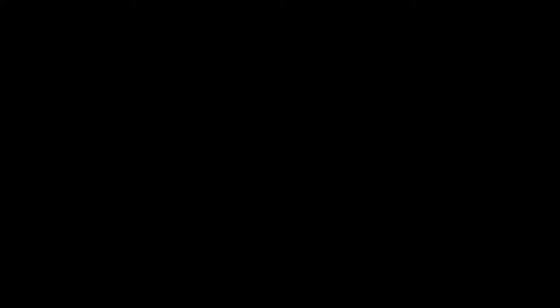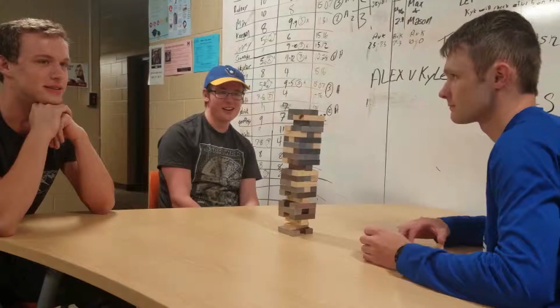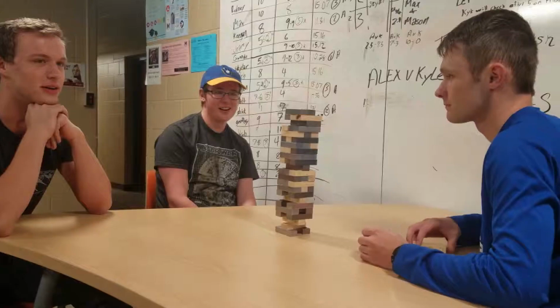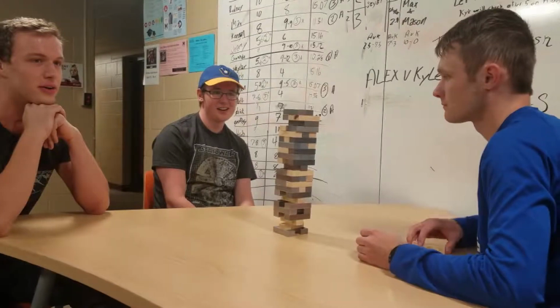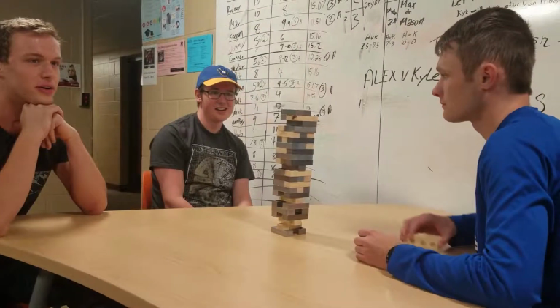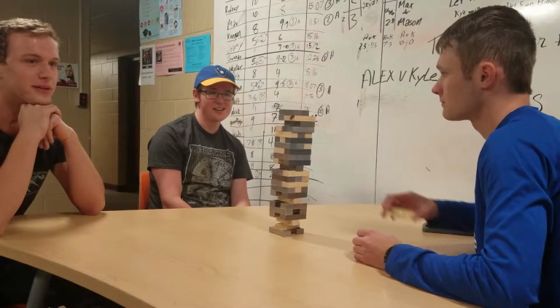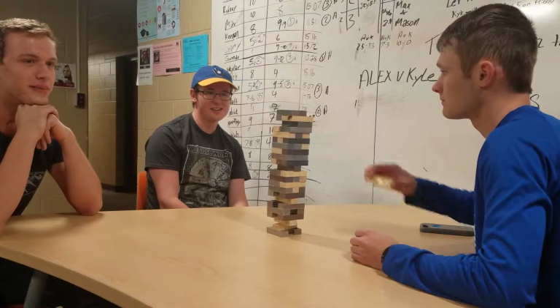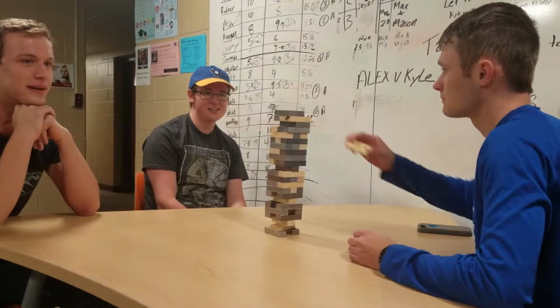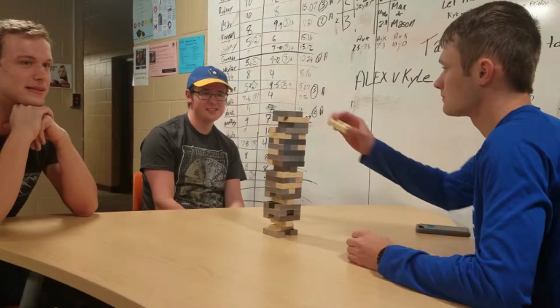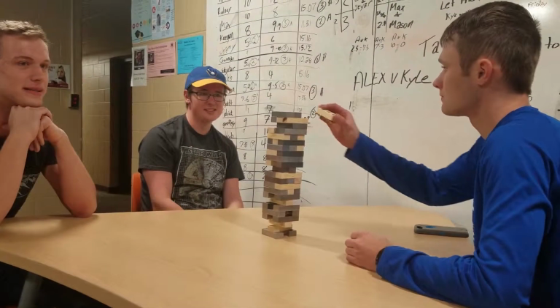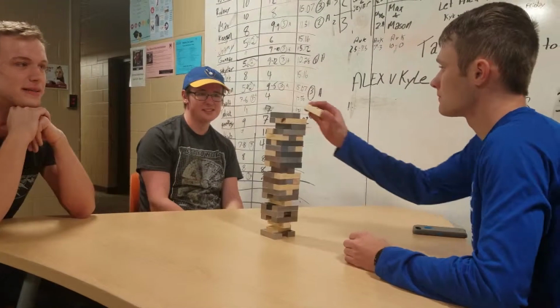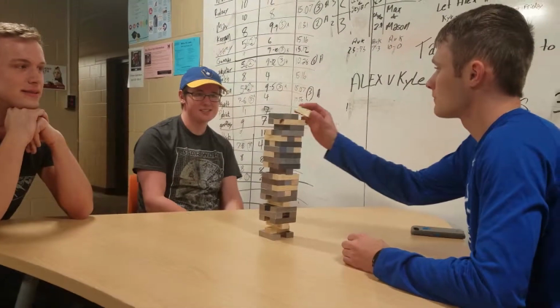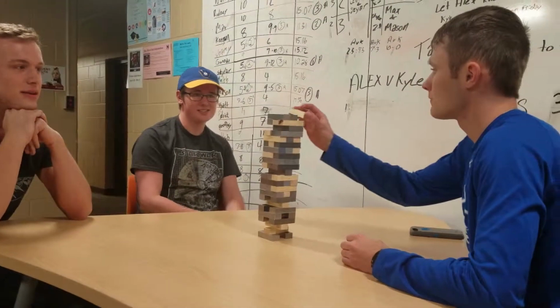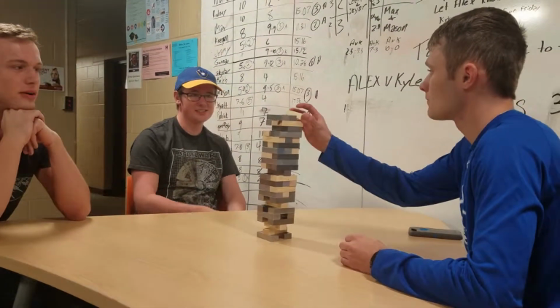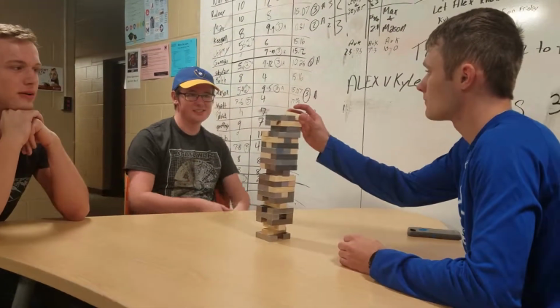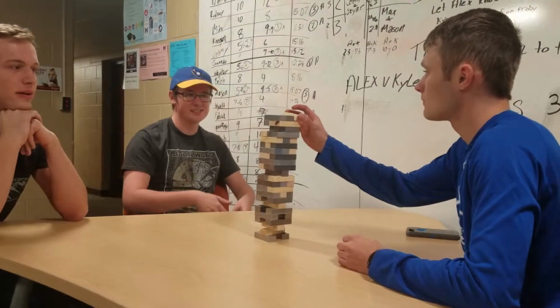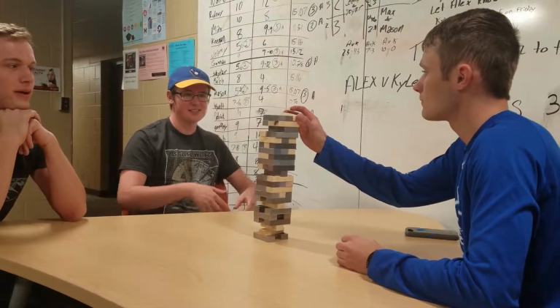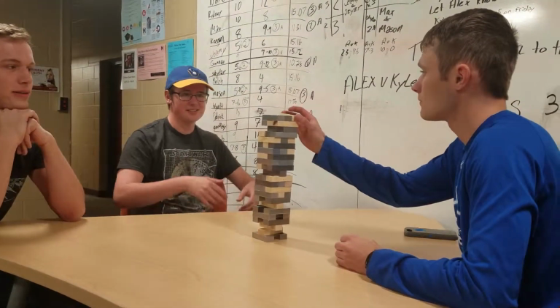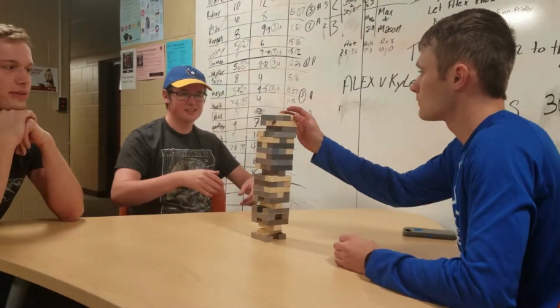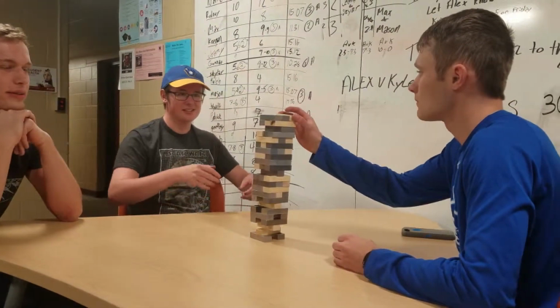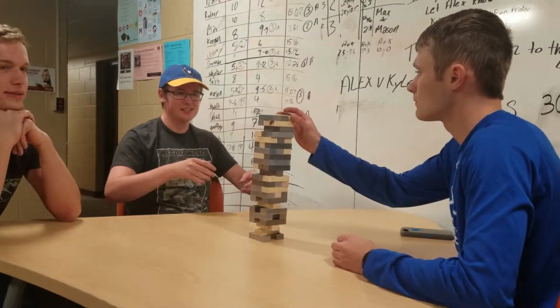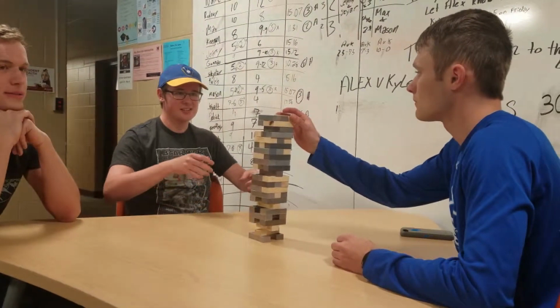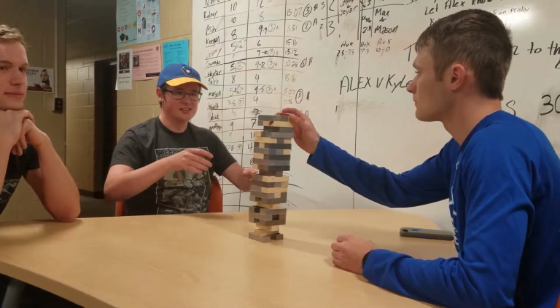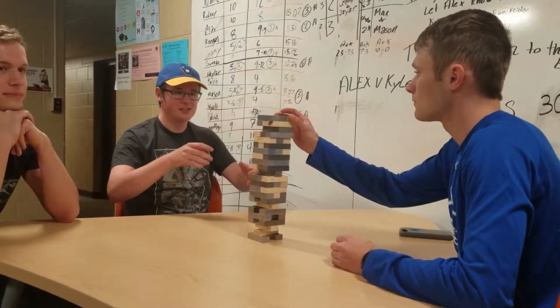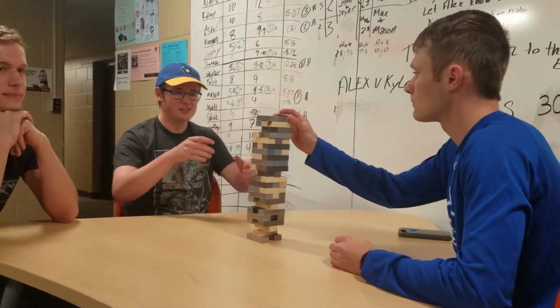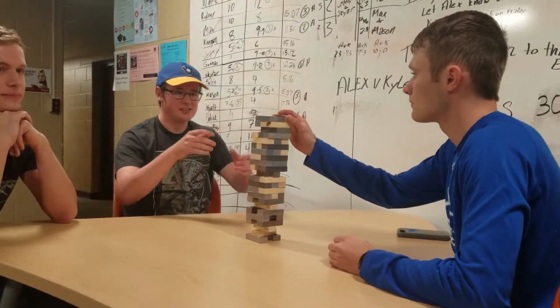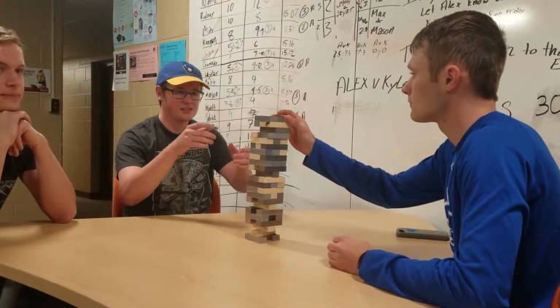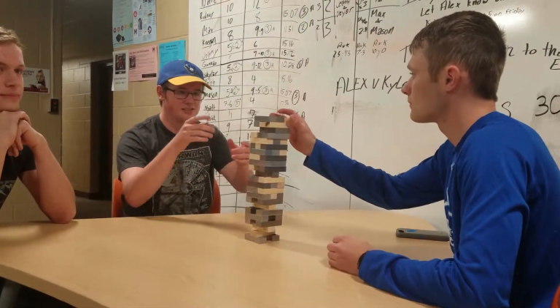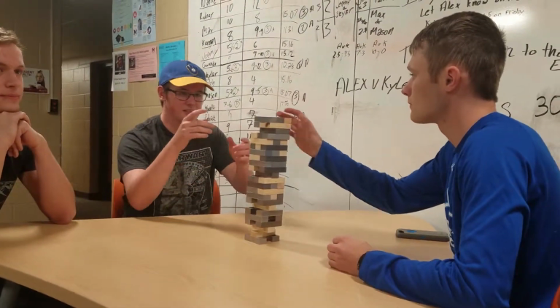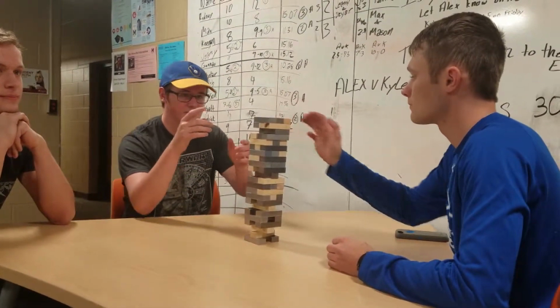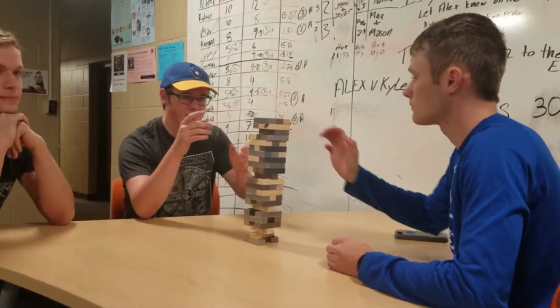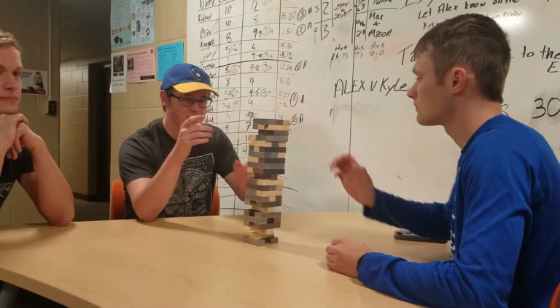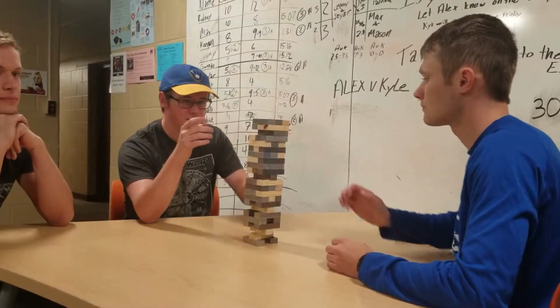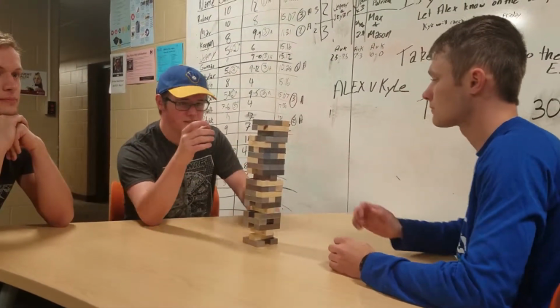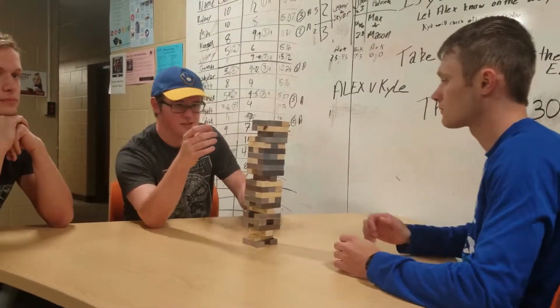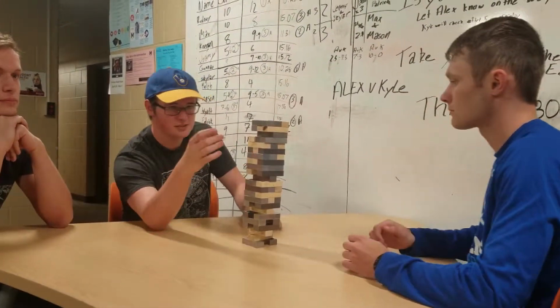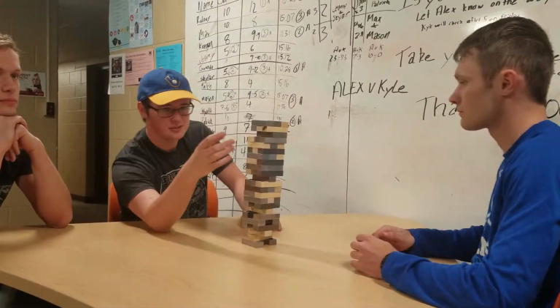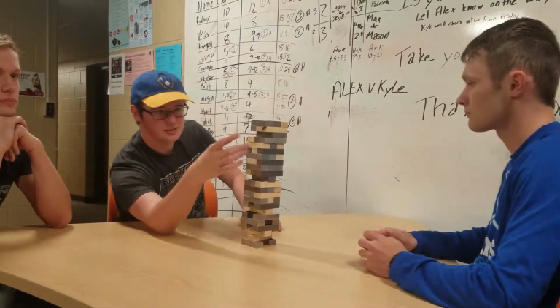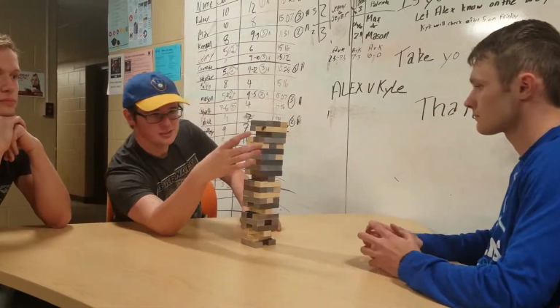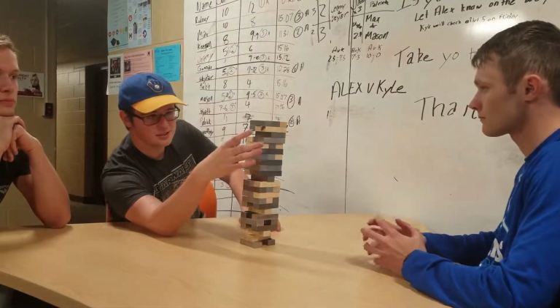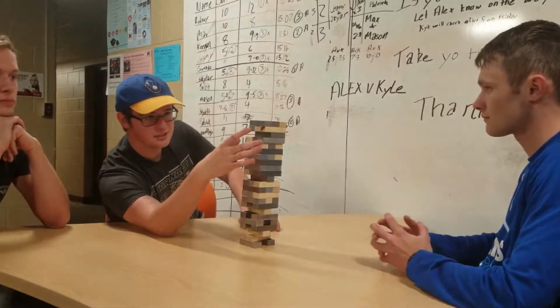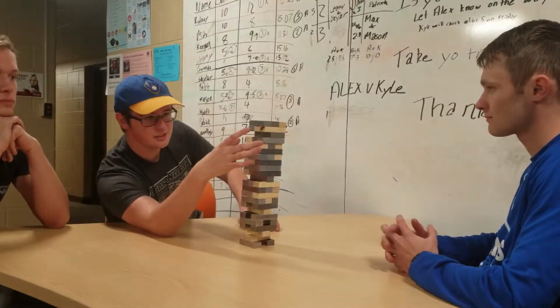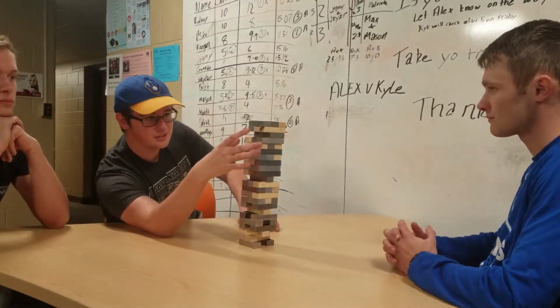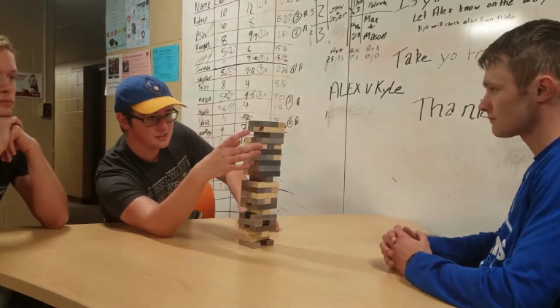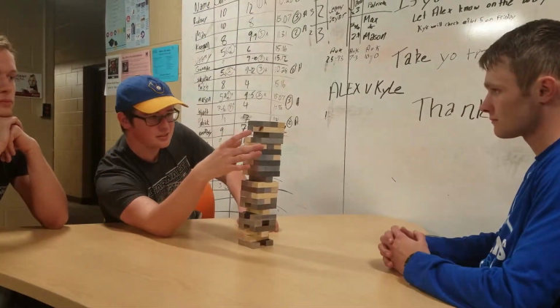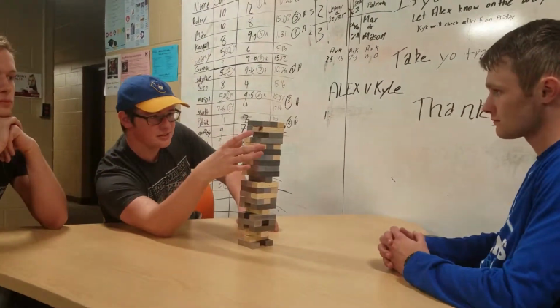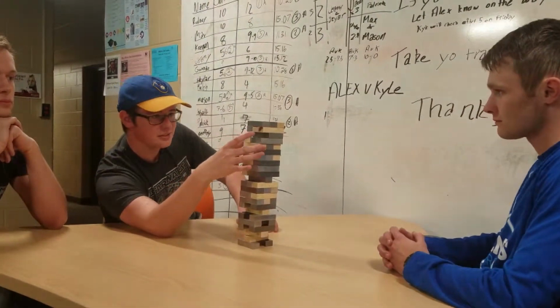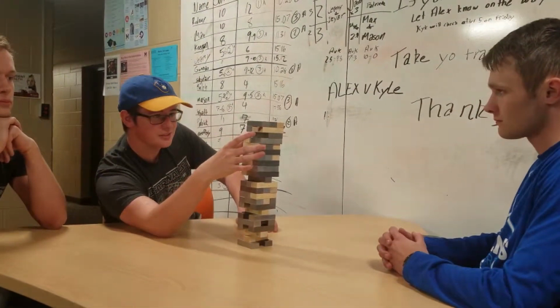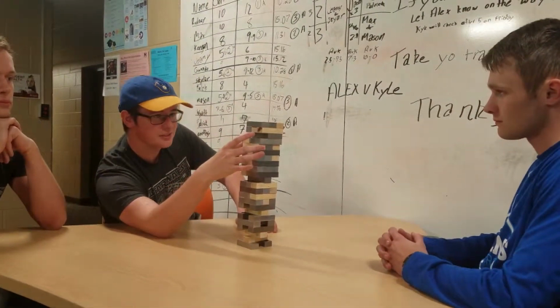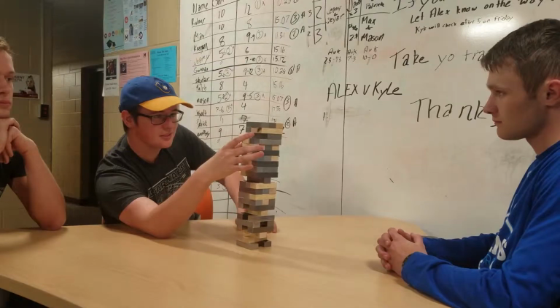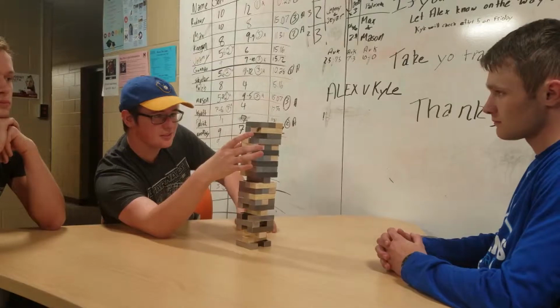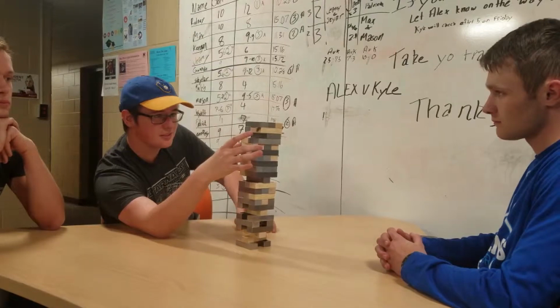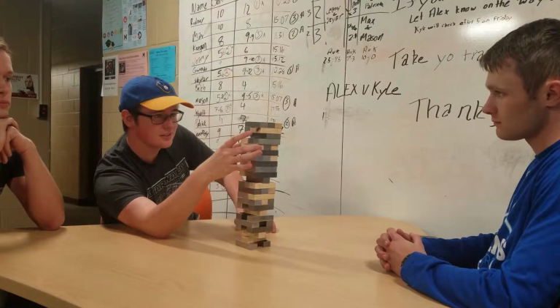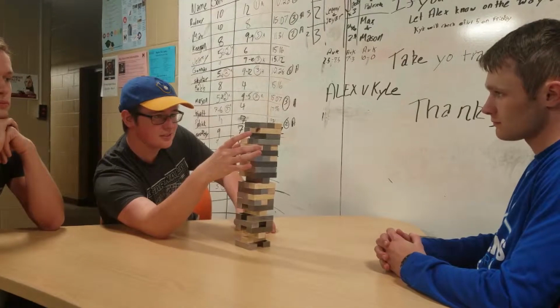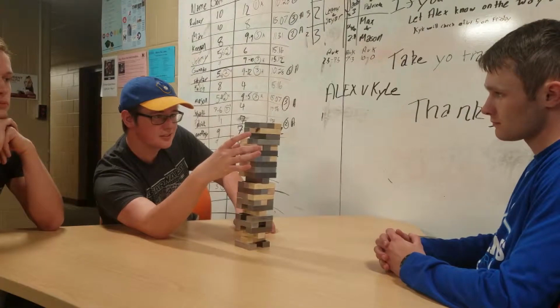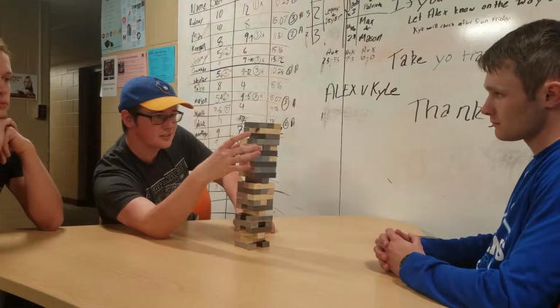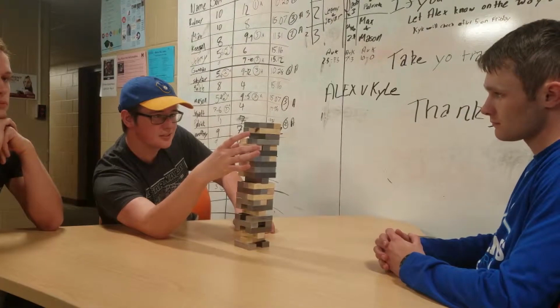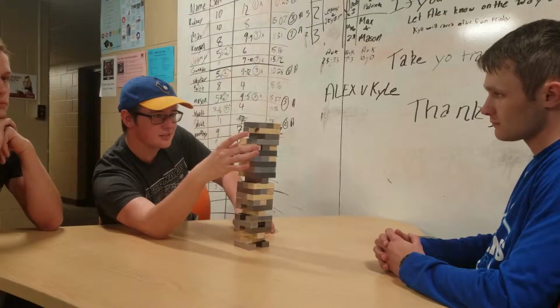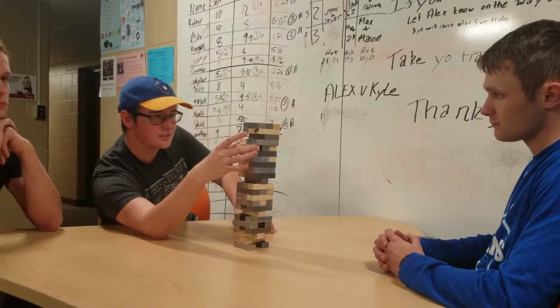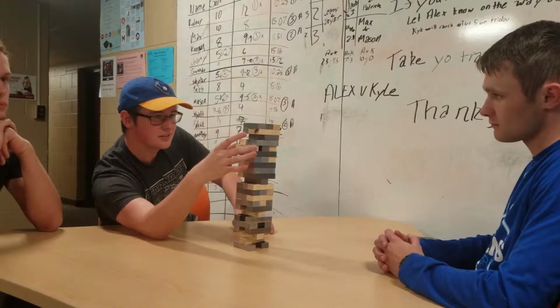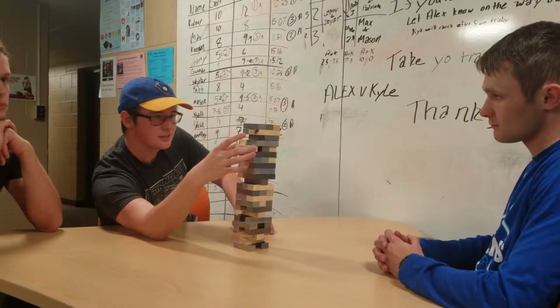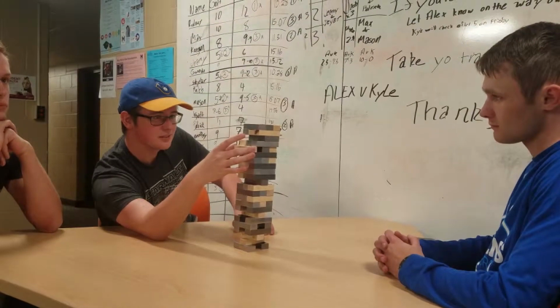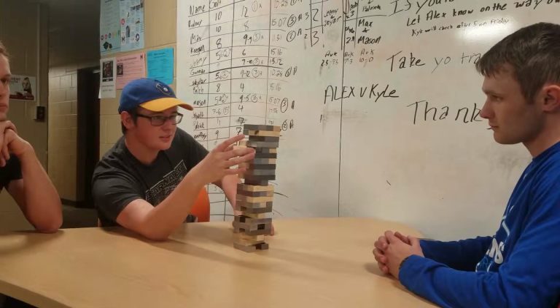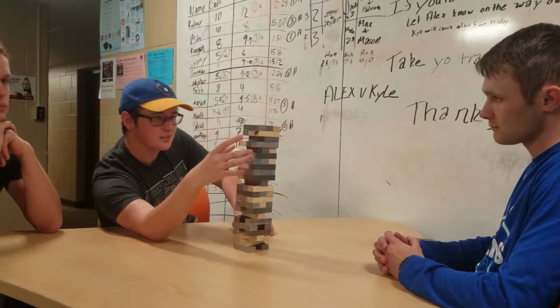Have you ever been bored and don't know what to do? Advanced Jenga is here to save the day!